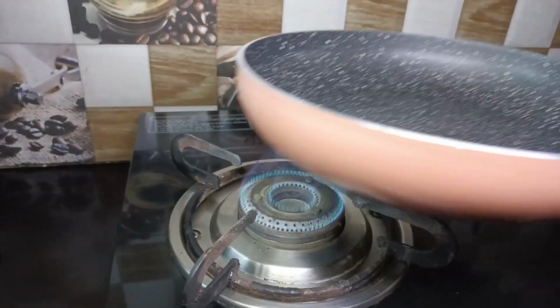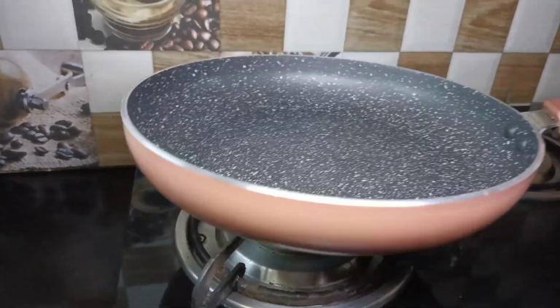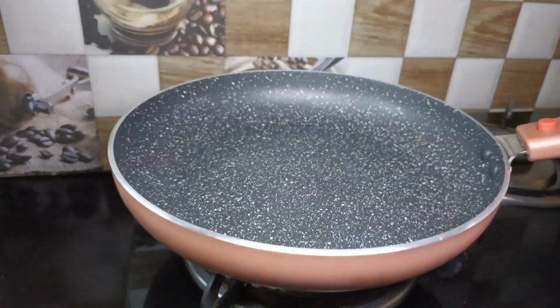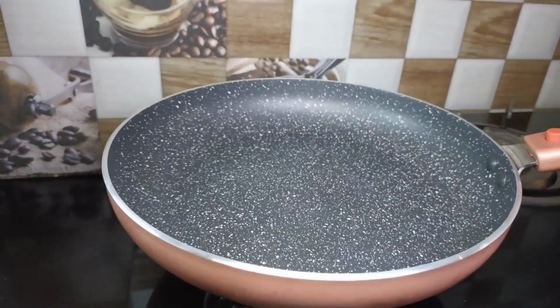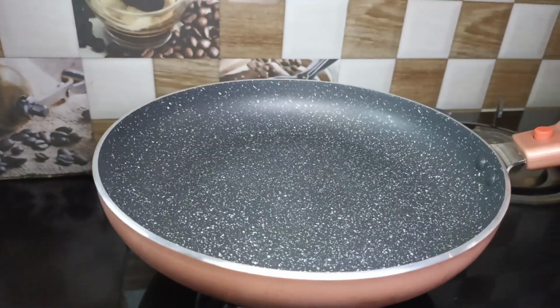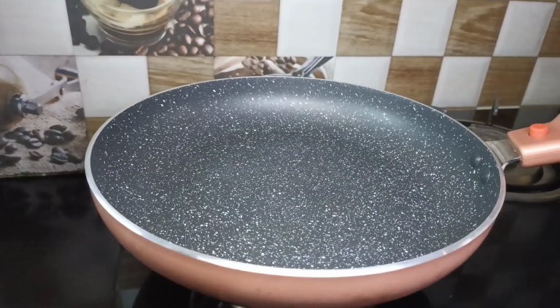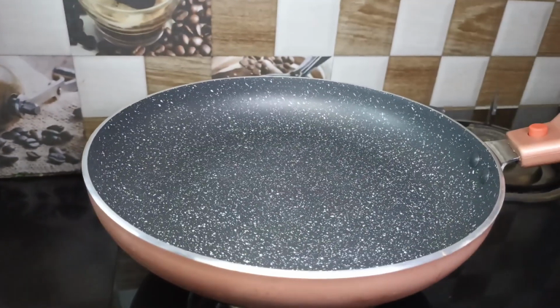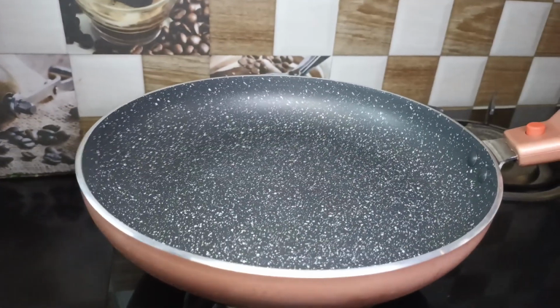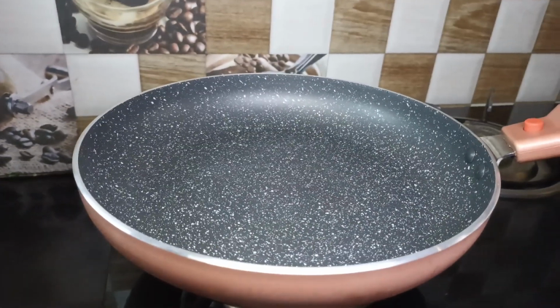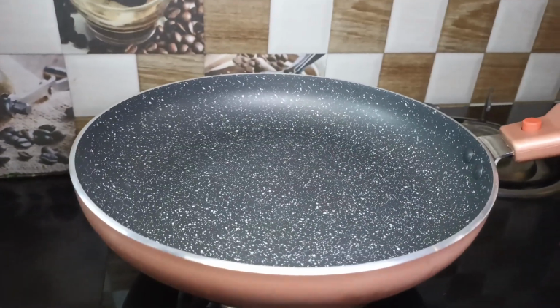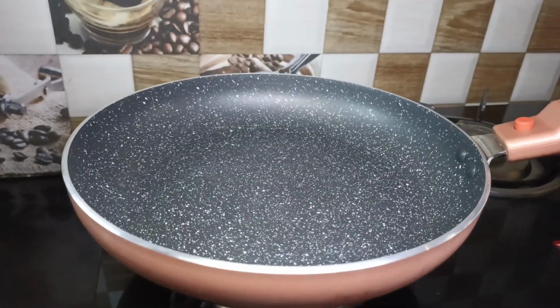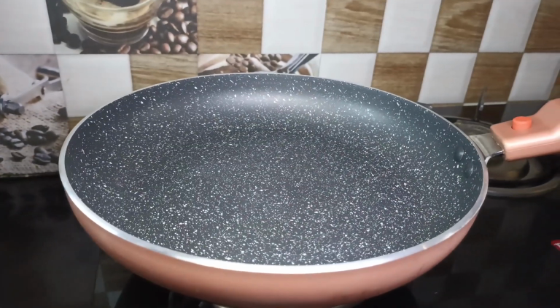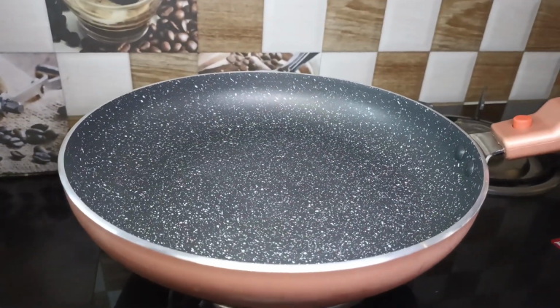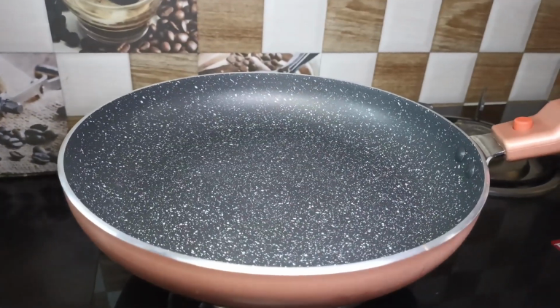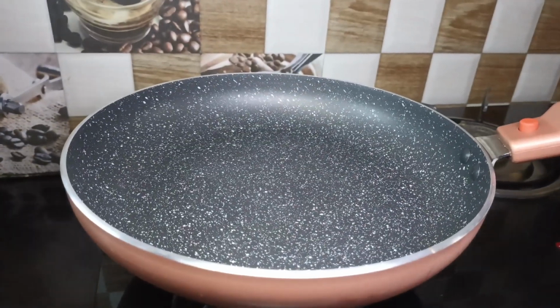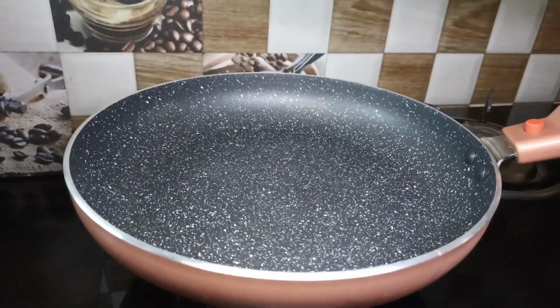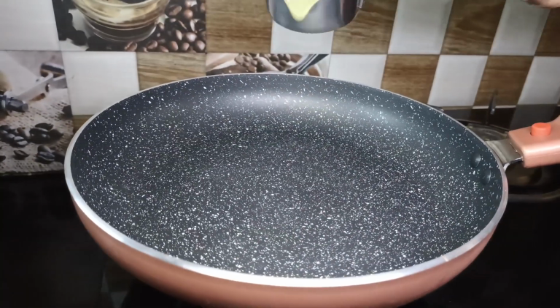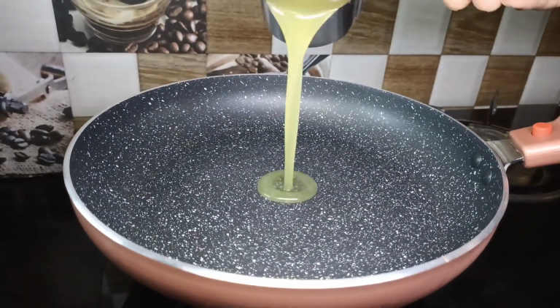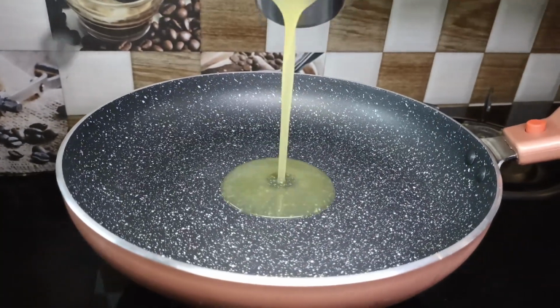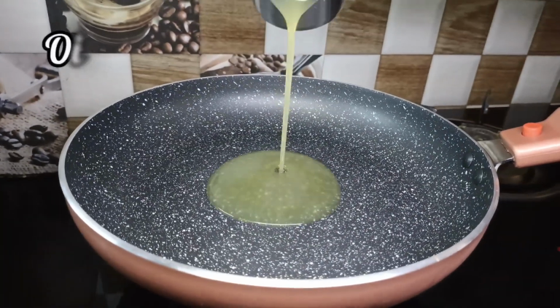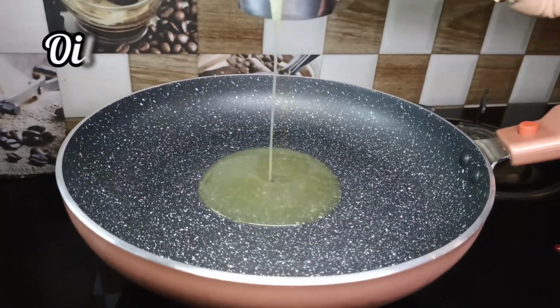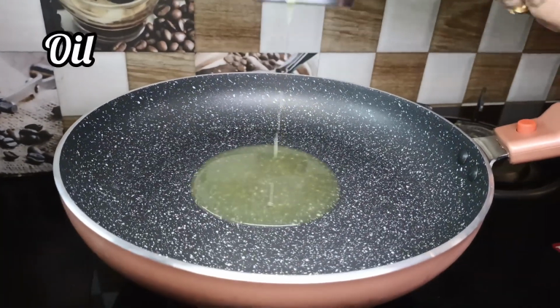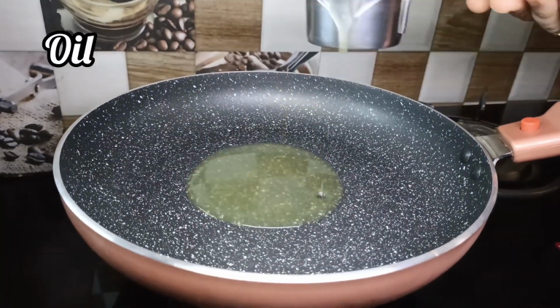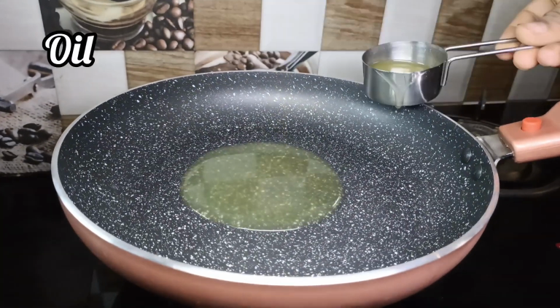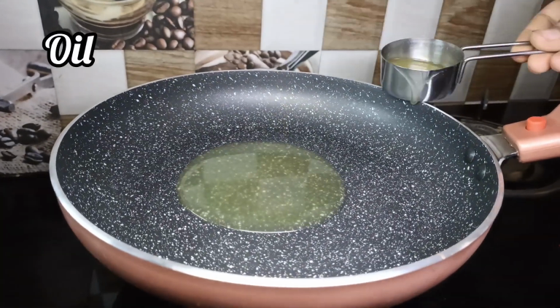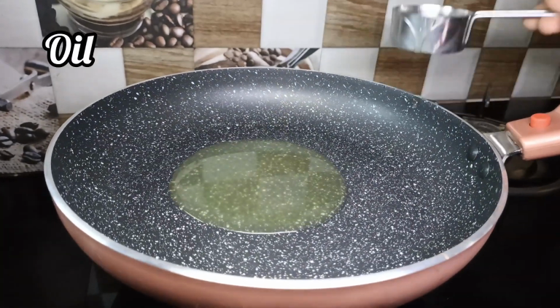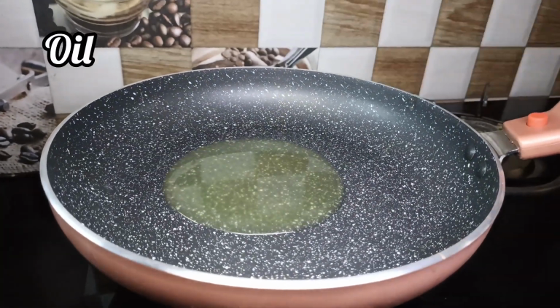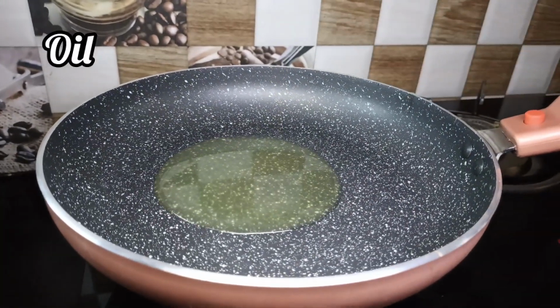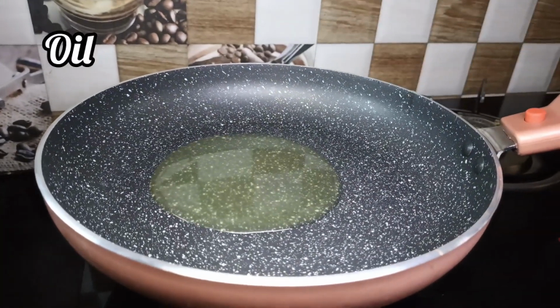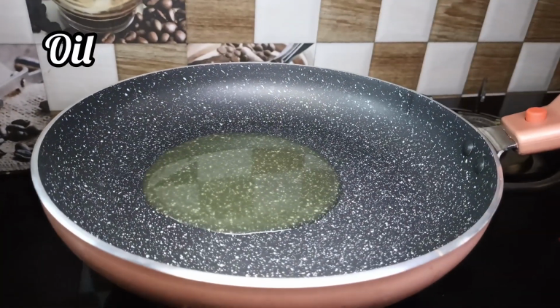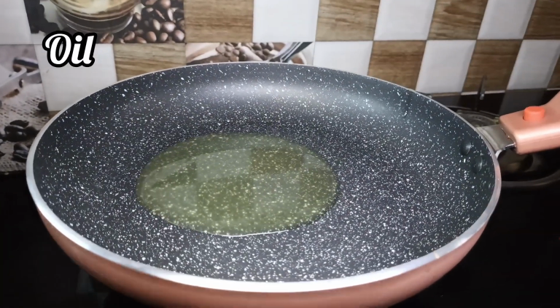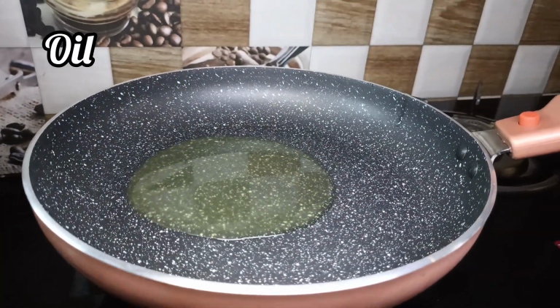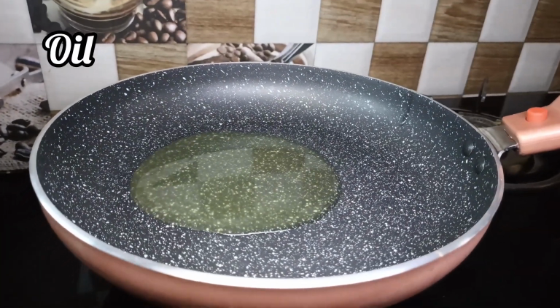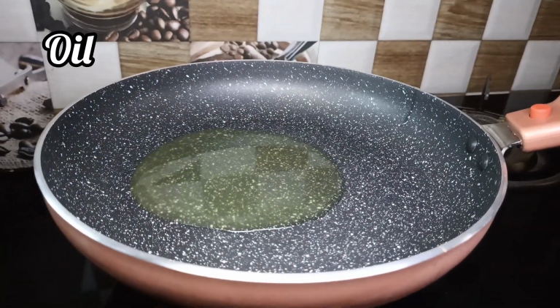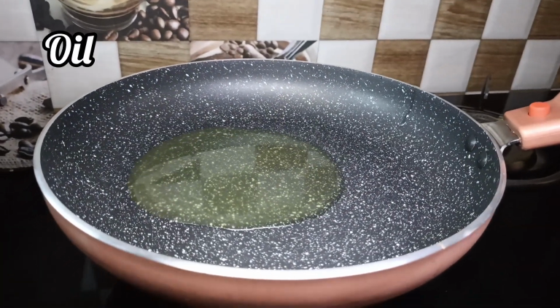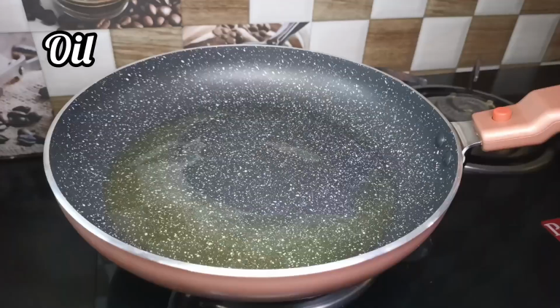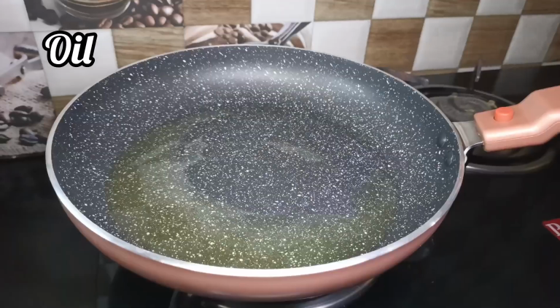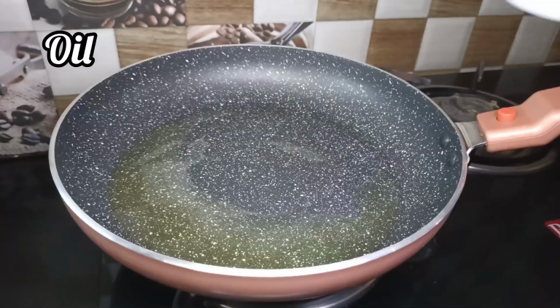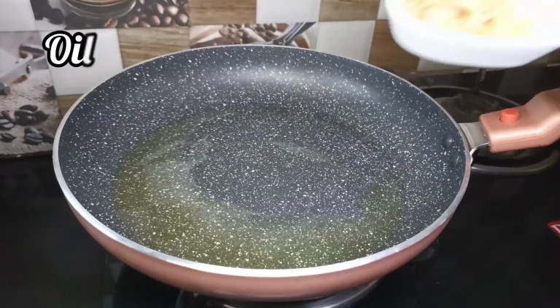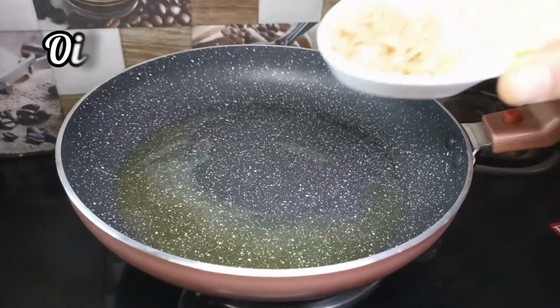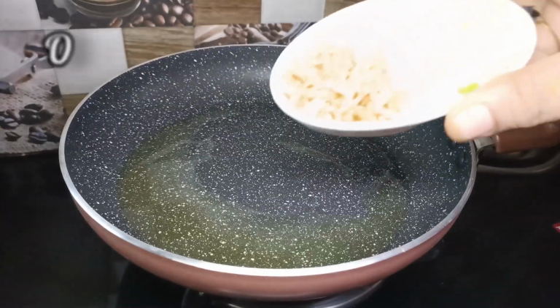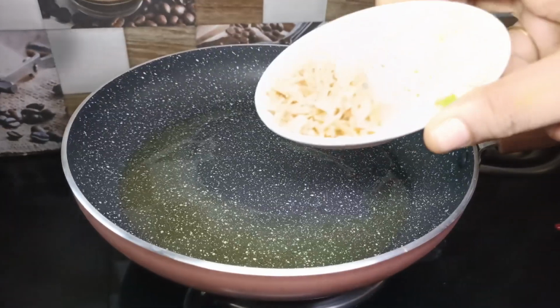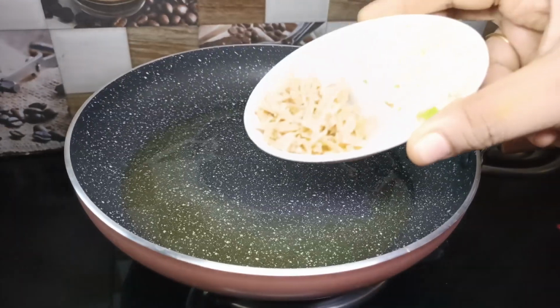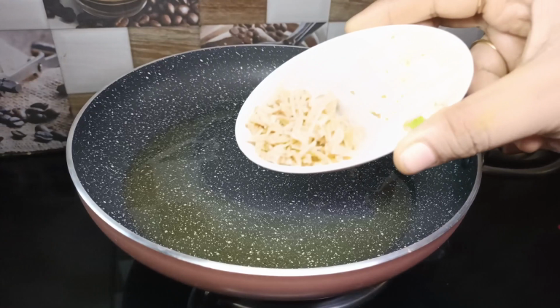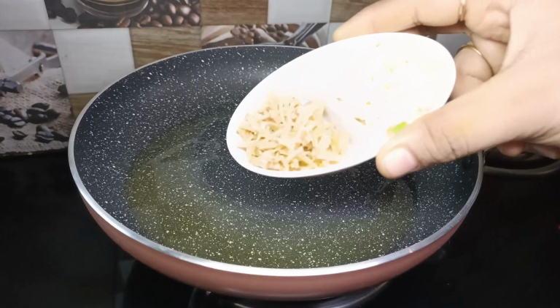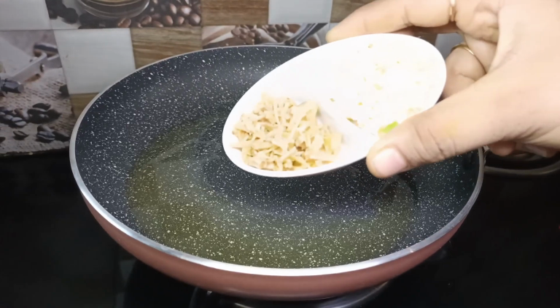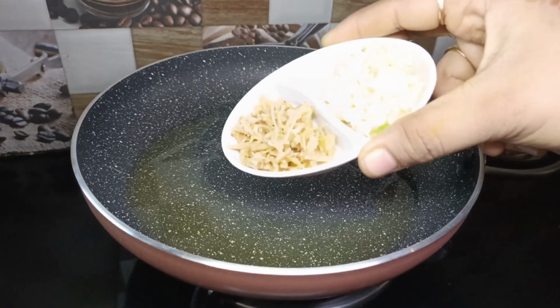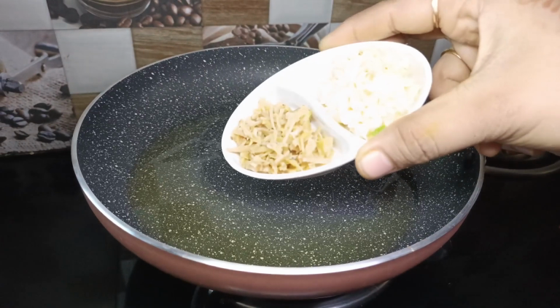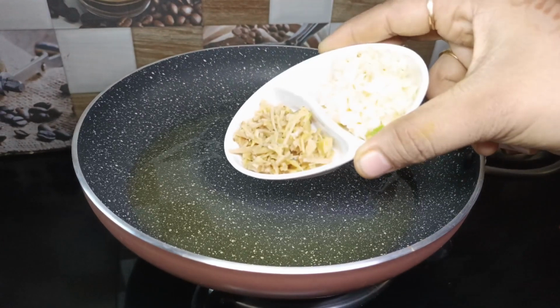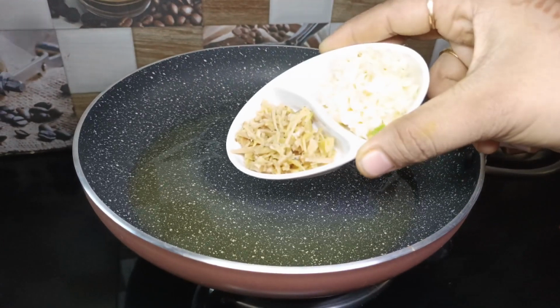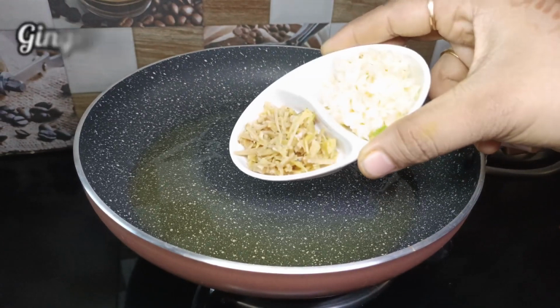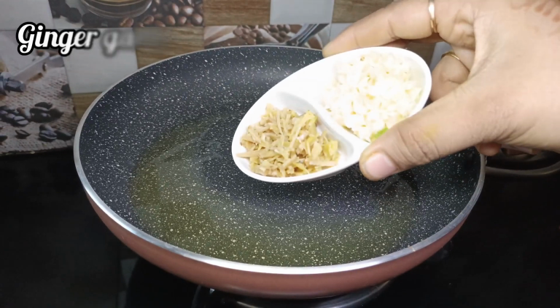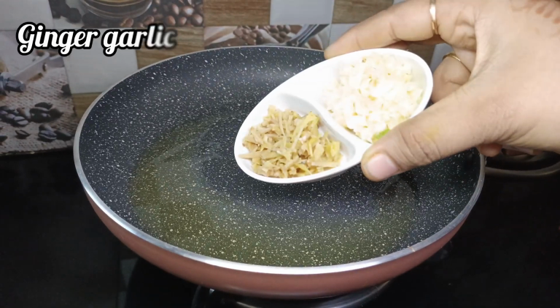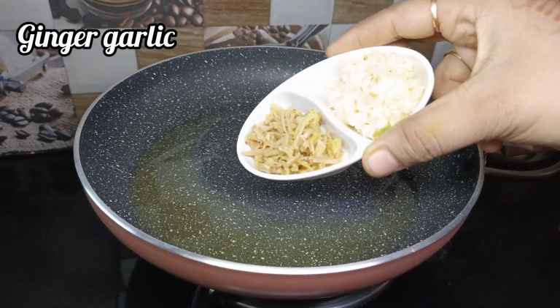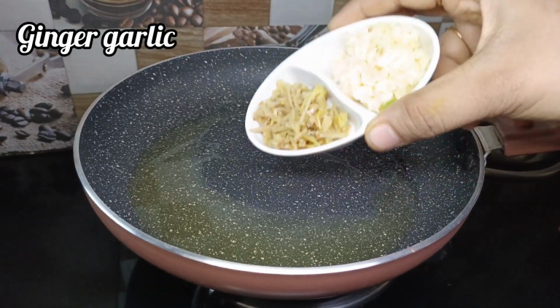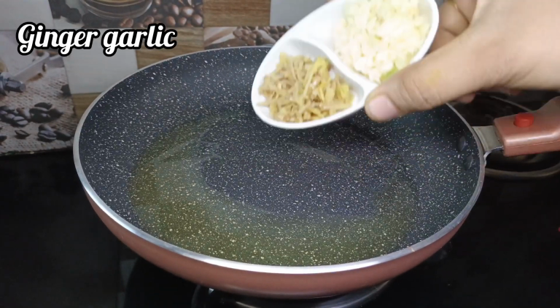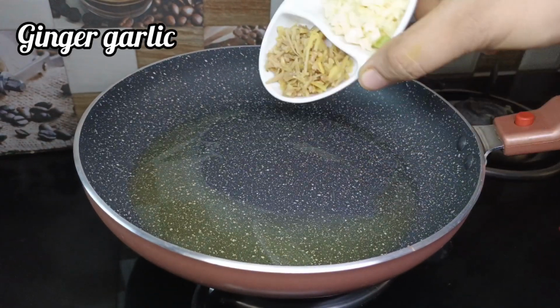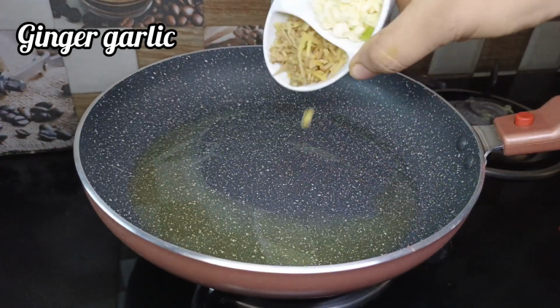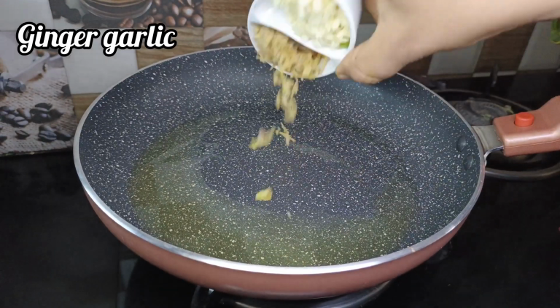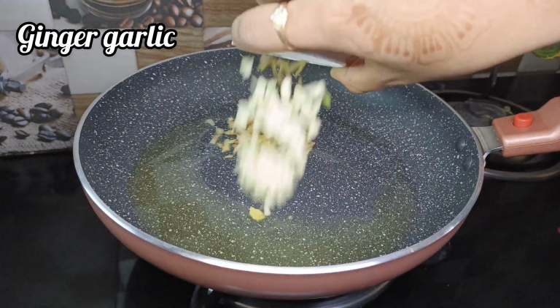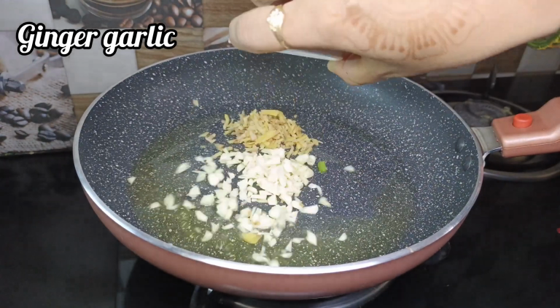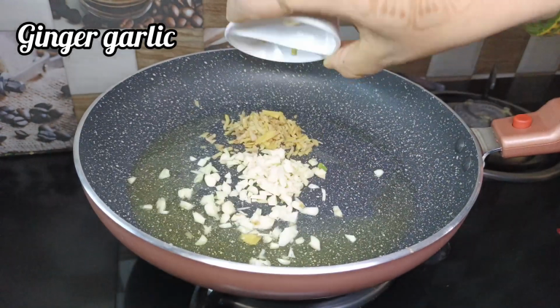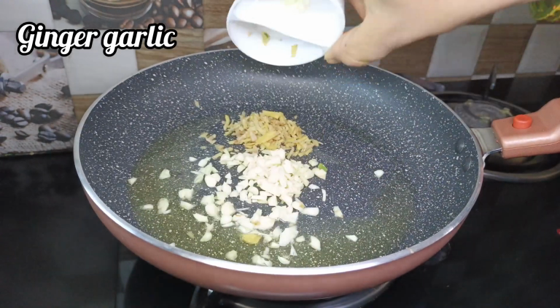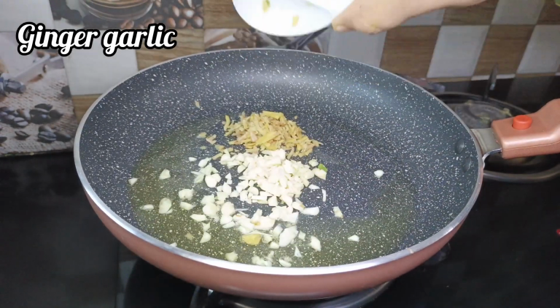Now let's put oil in the cooked pan. Let's put in the ginger and garlic.